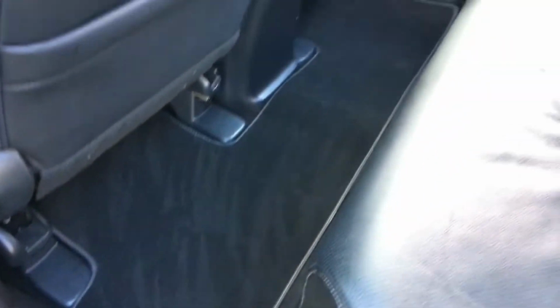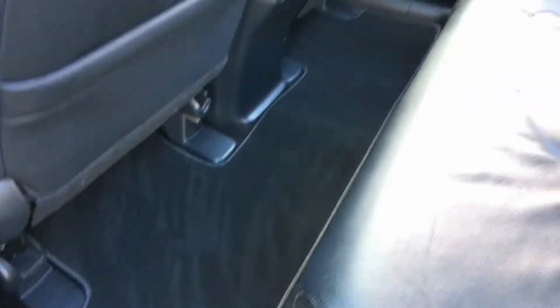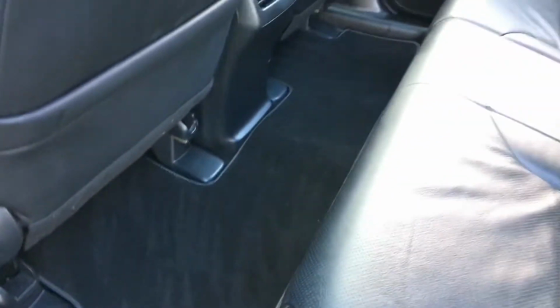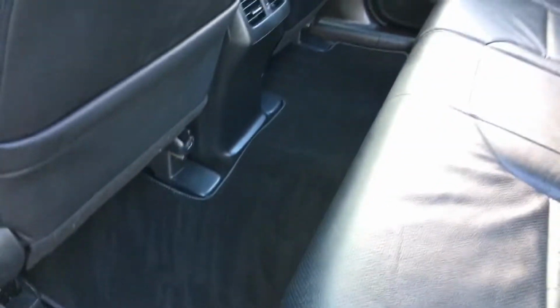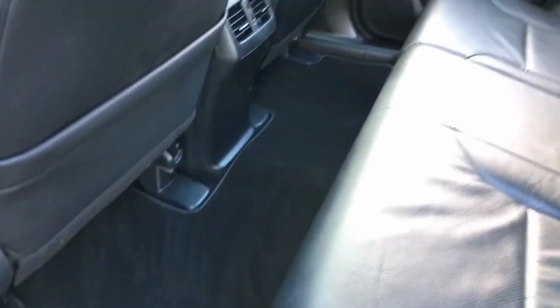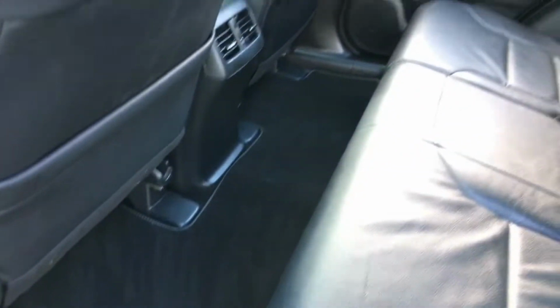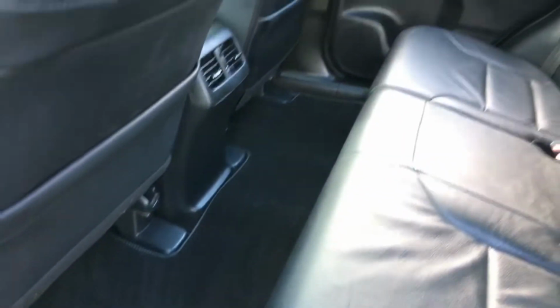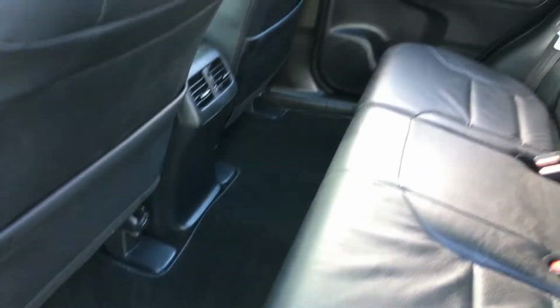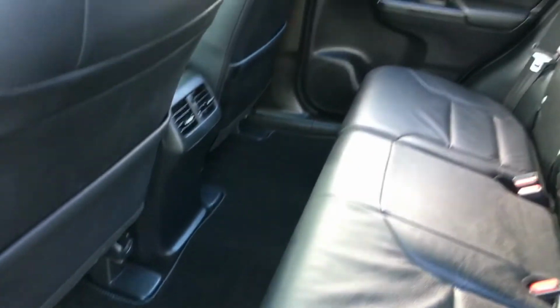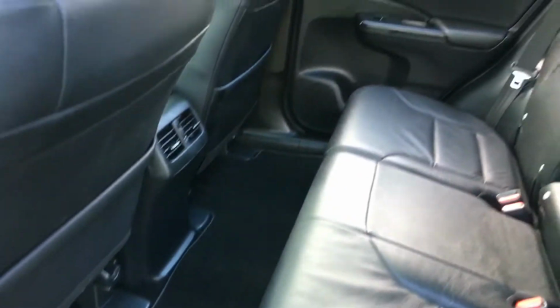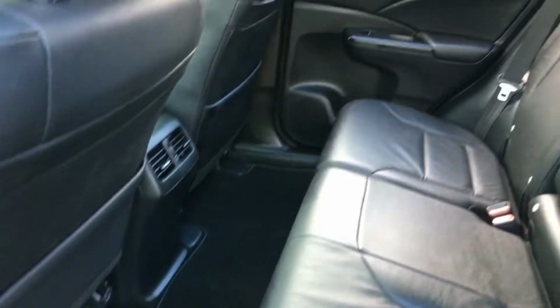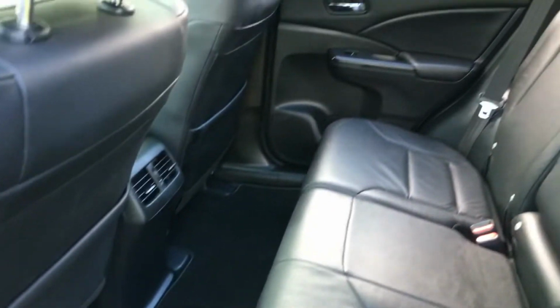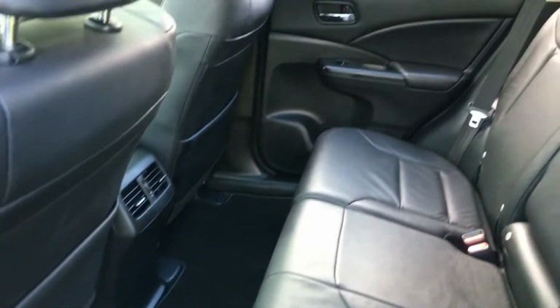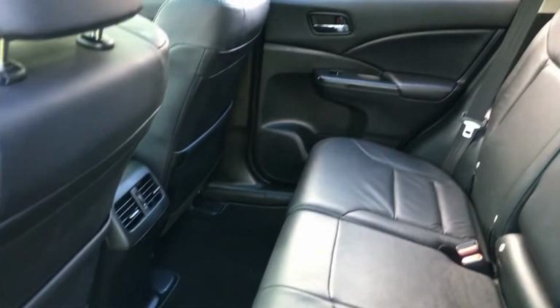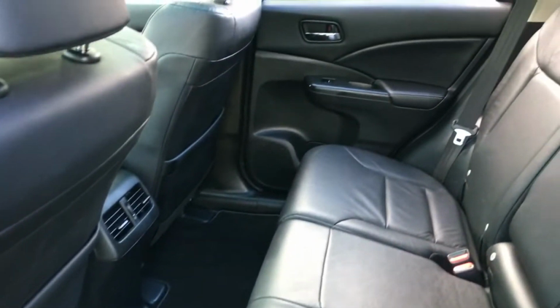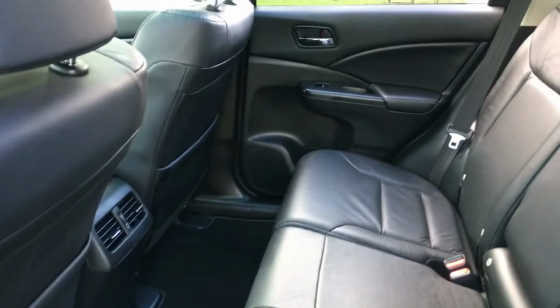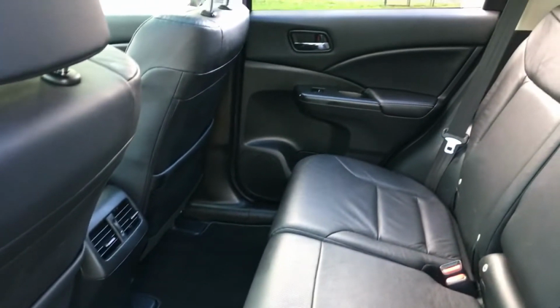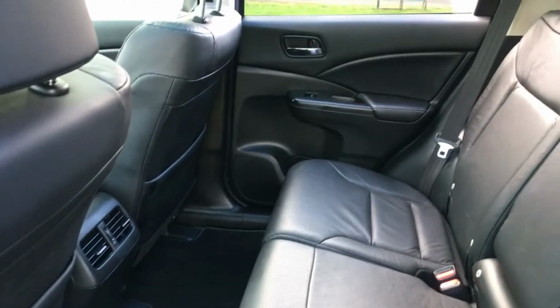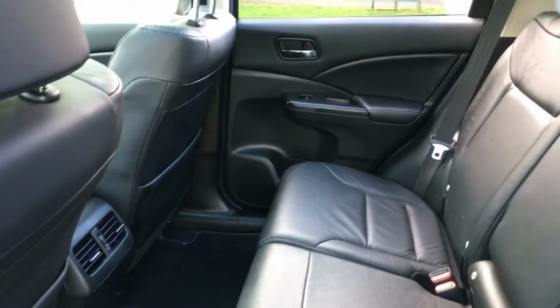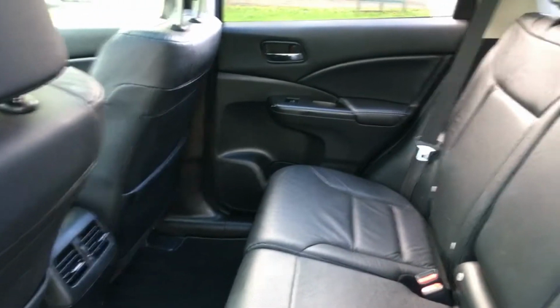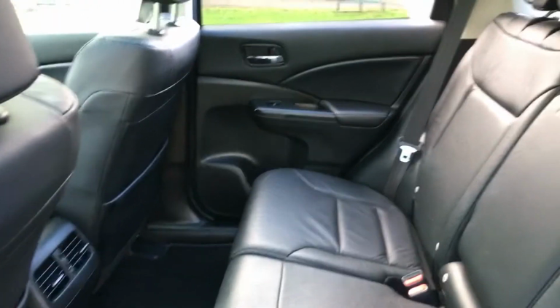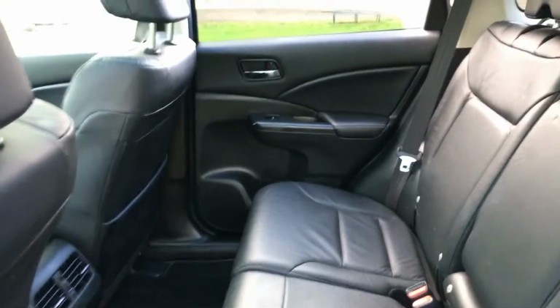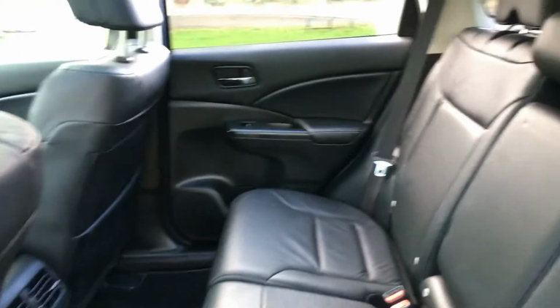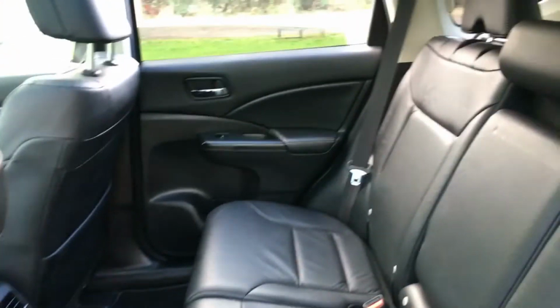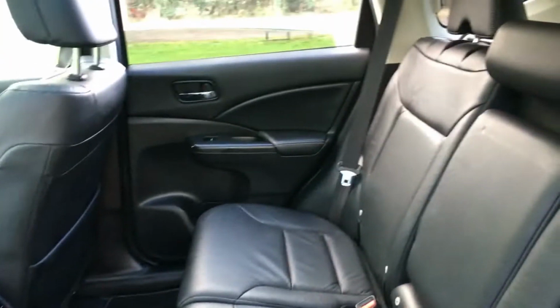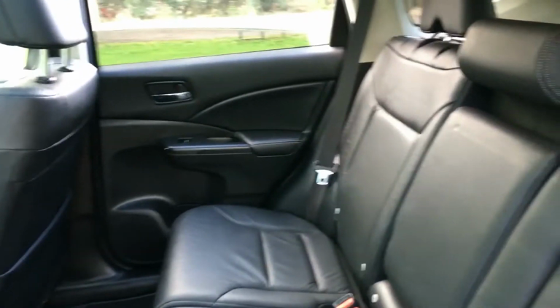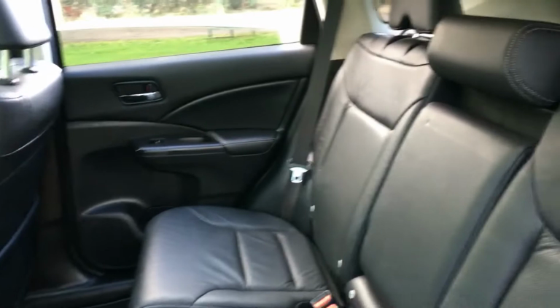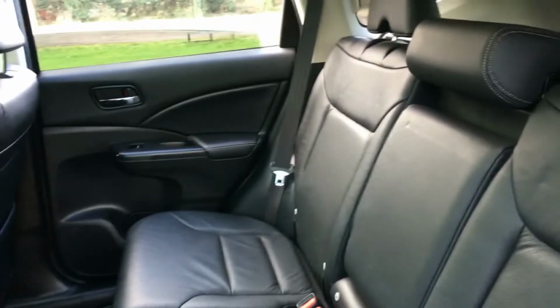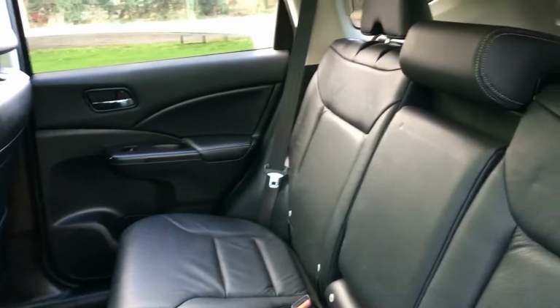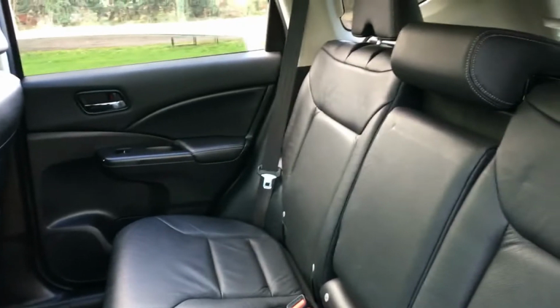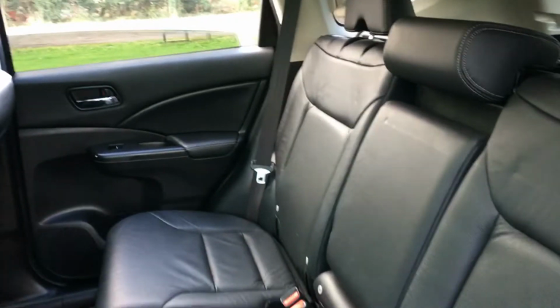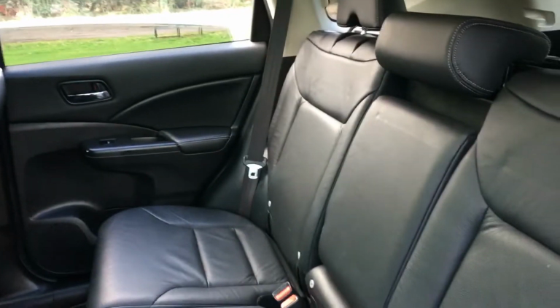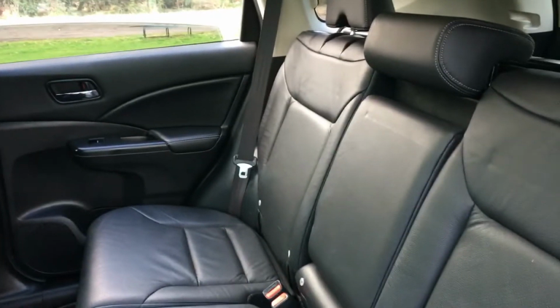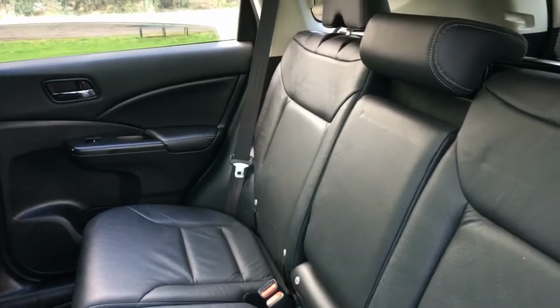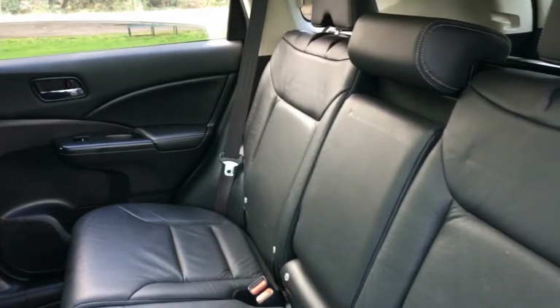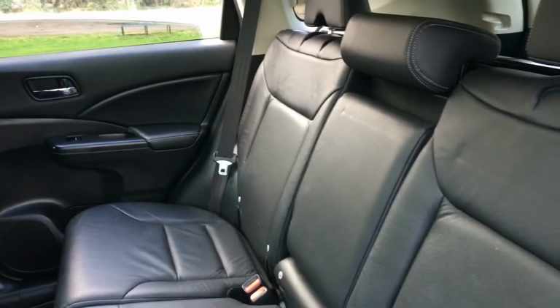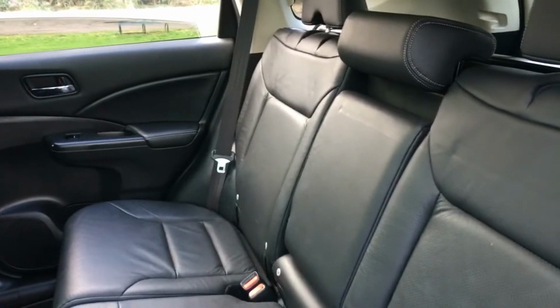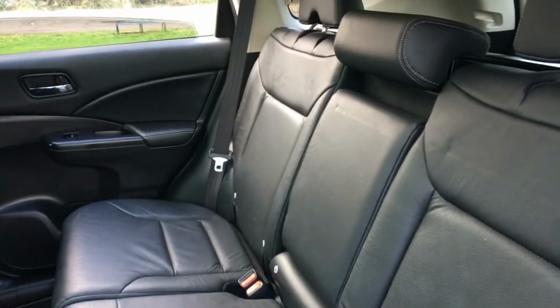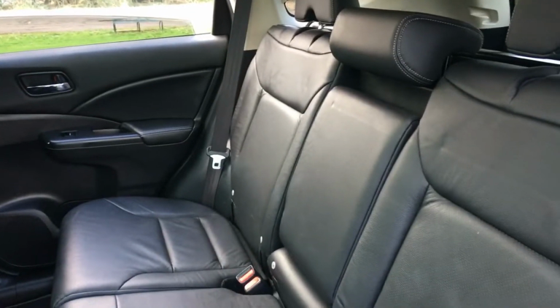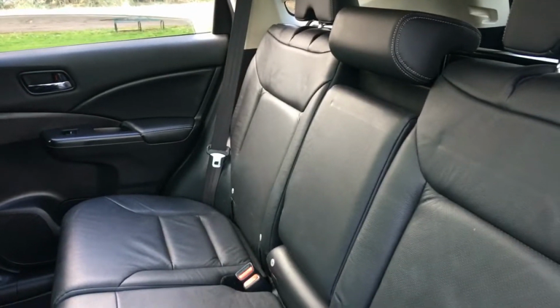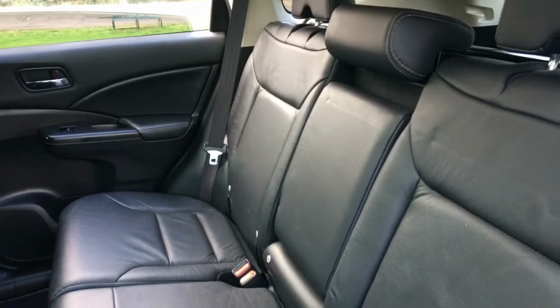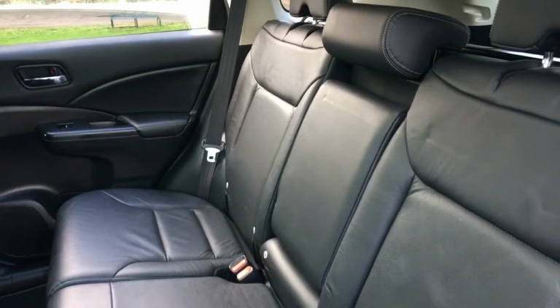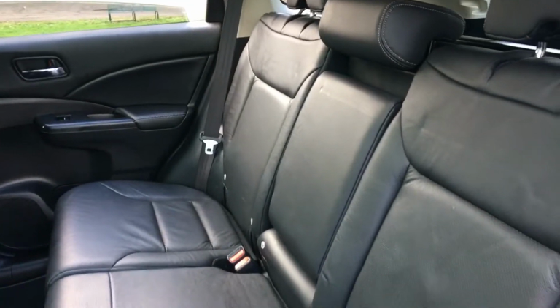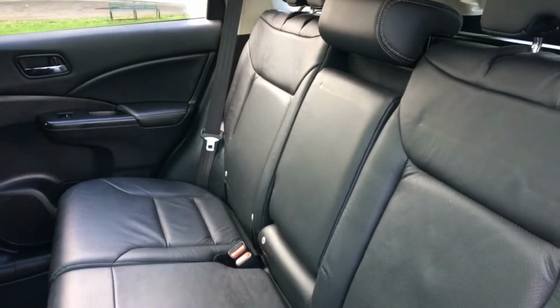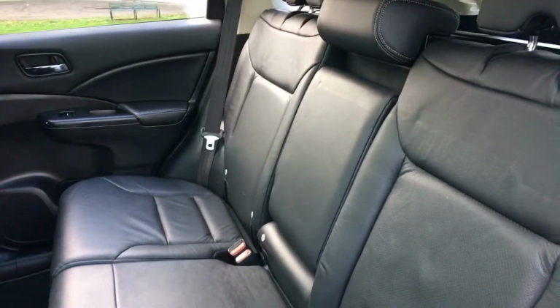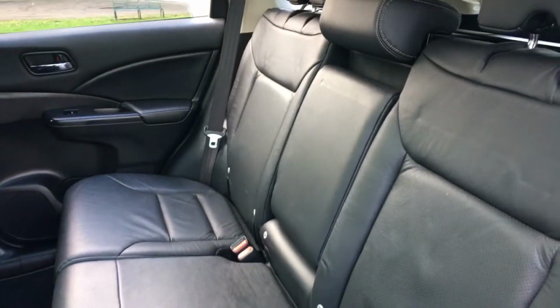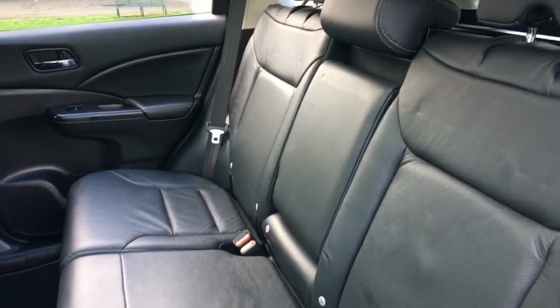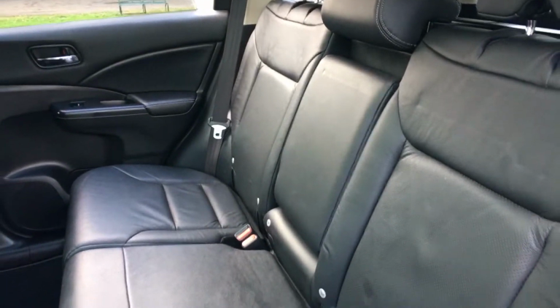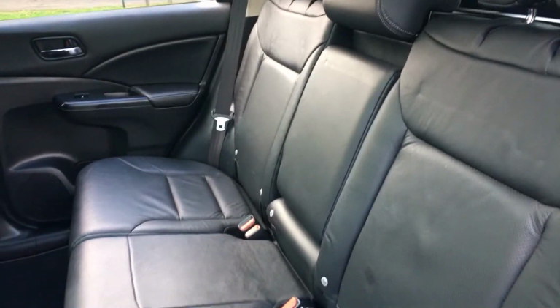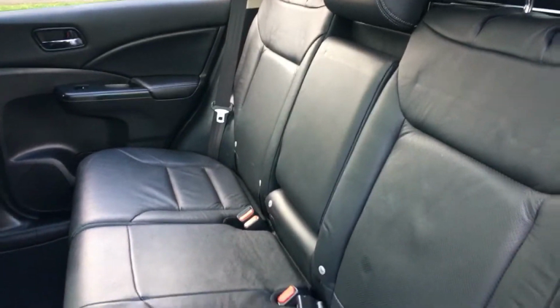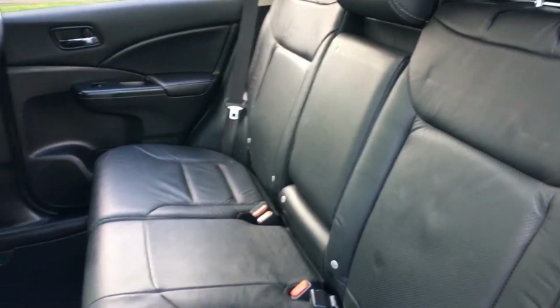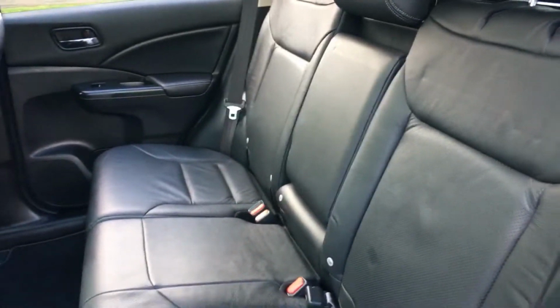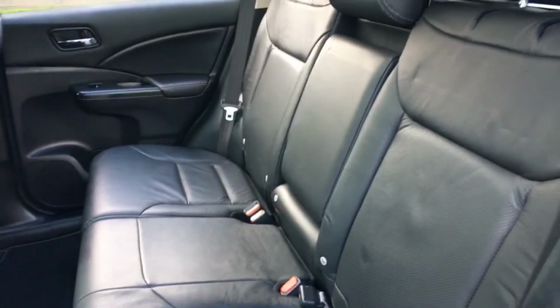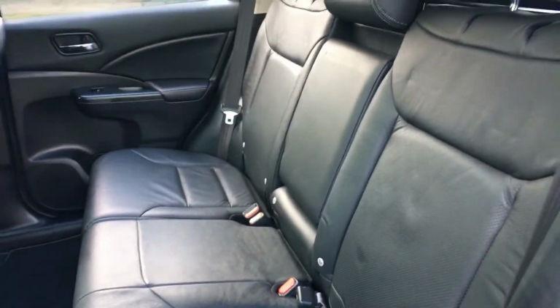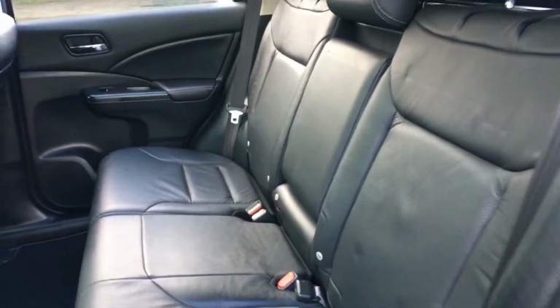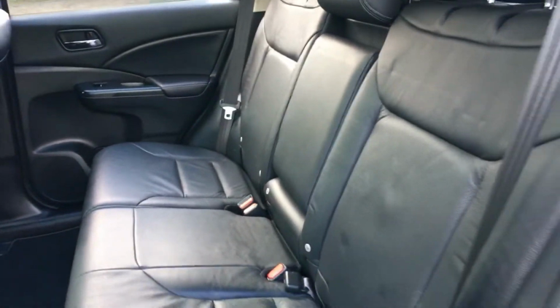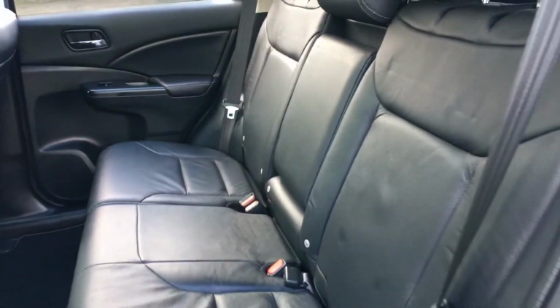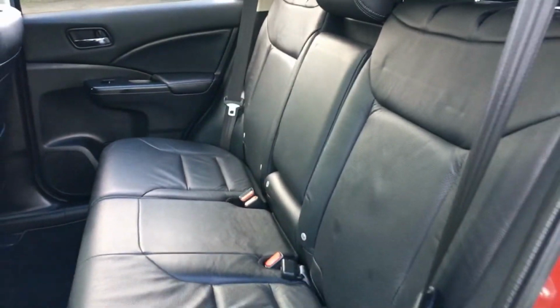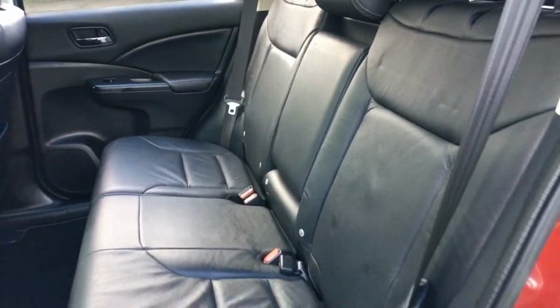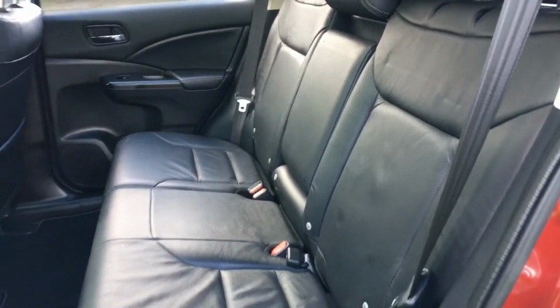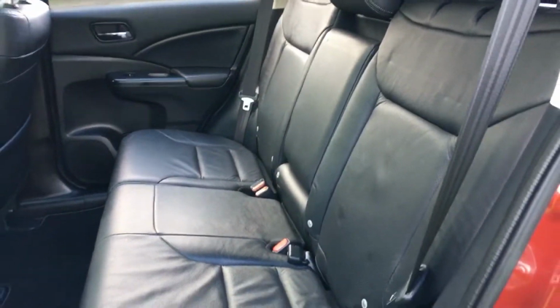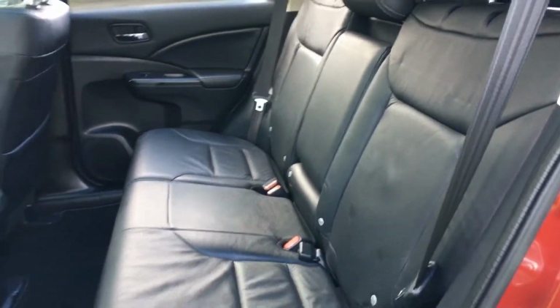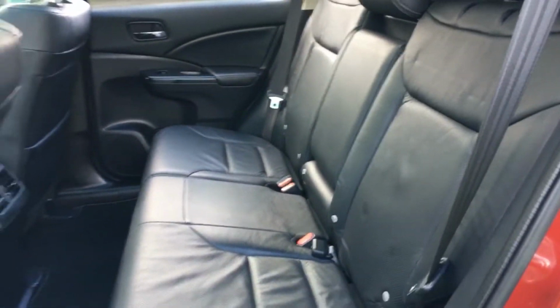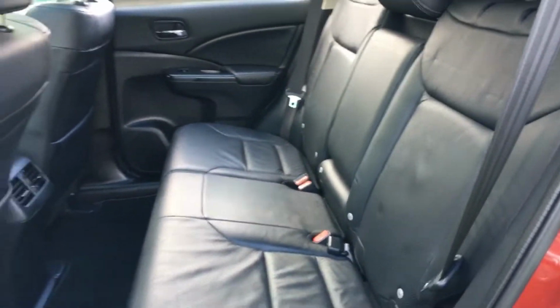There's tons and tons of rear leg room in the car. It has a black leather interior, and the leather work is in absolutely beautiful condition.